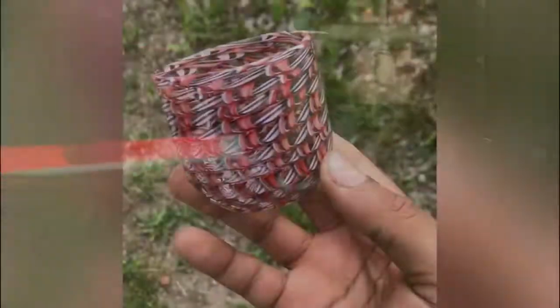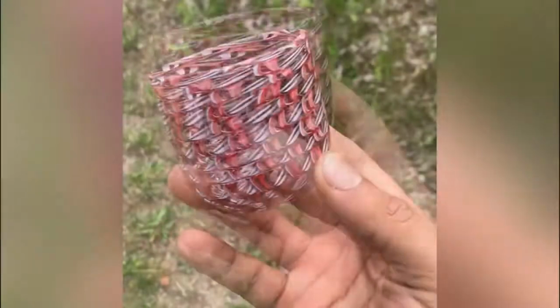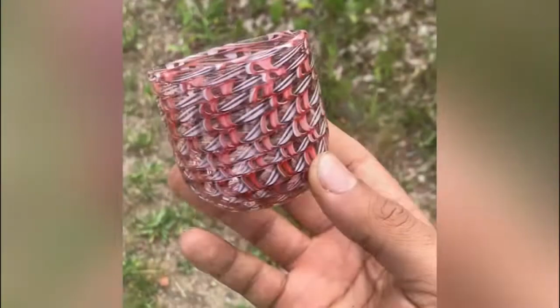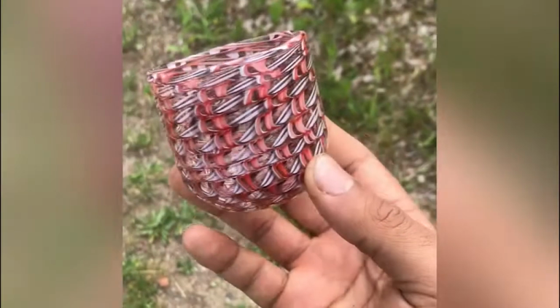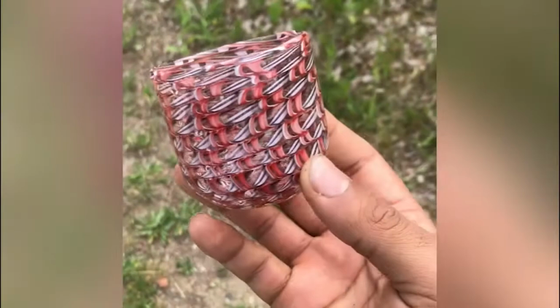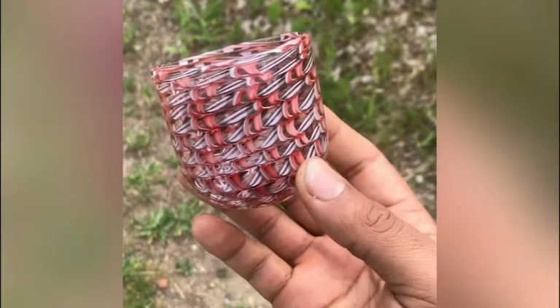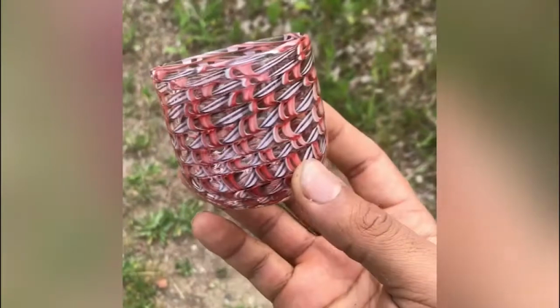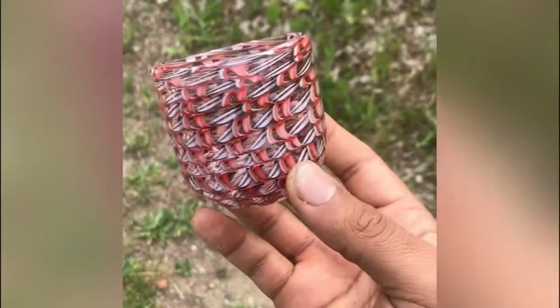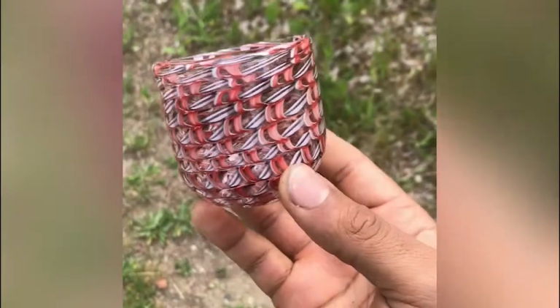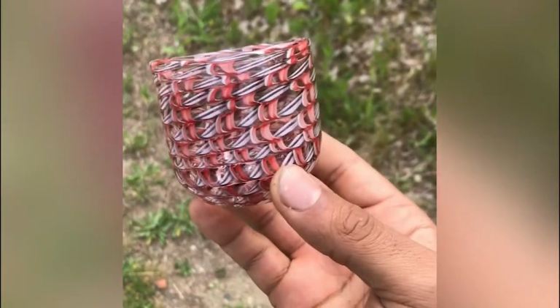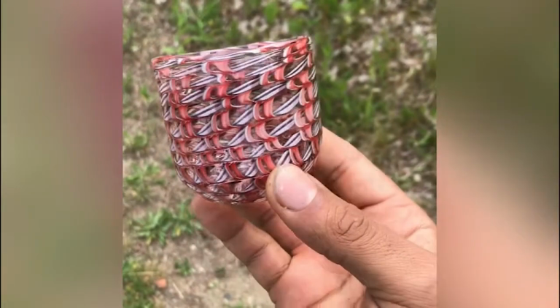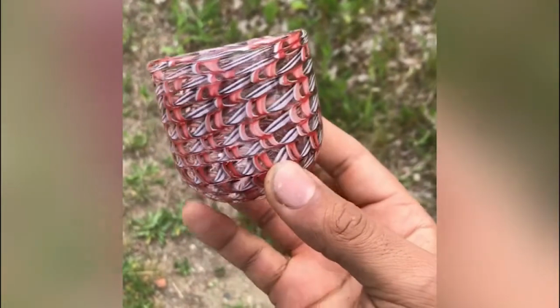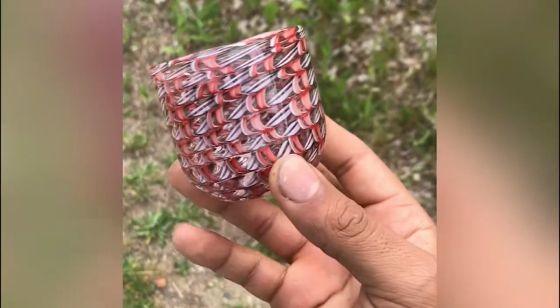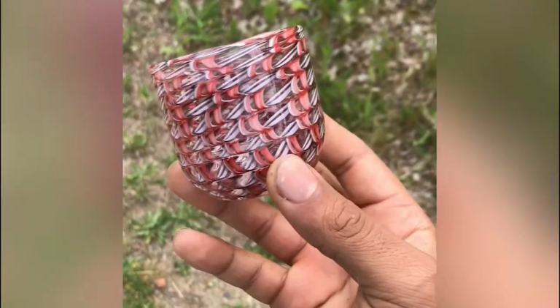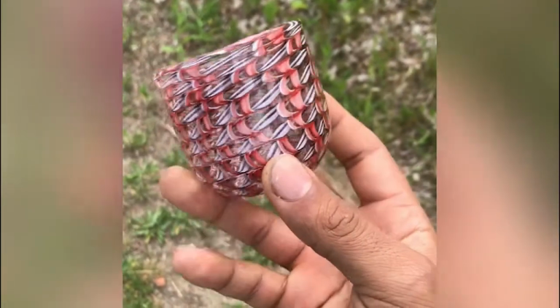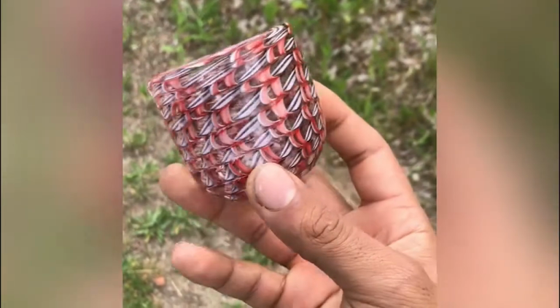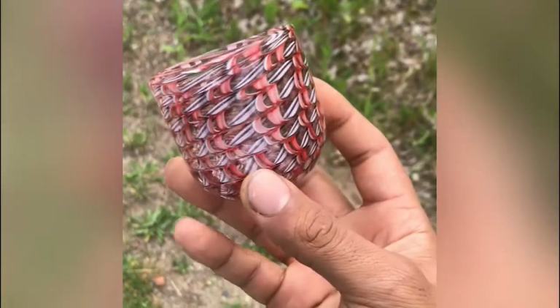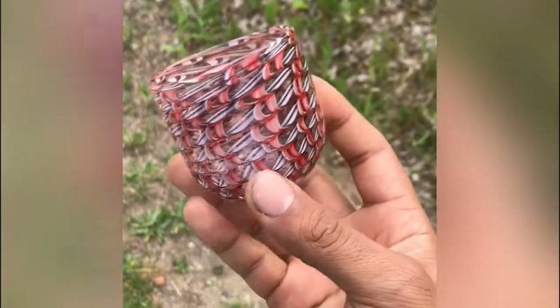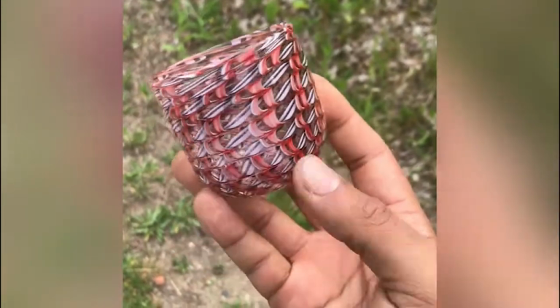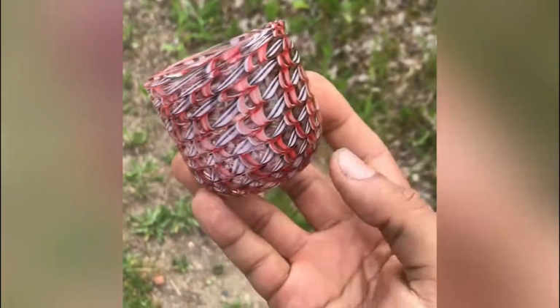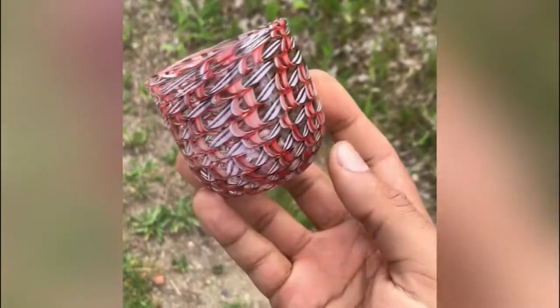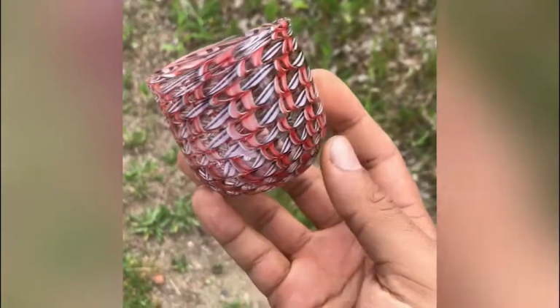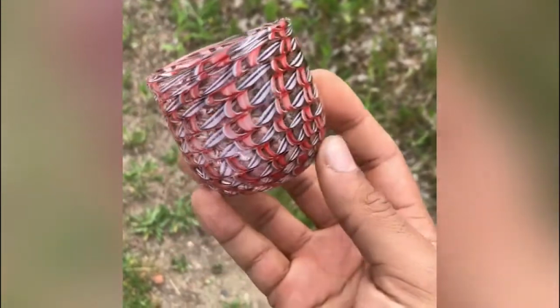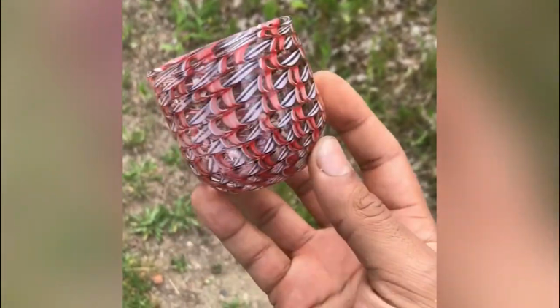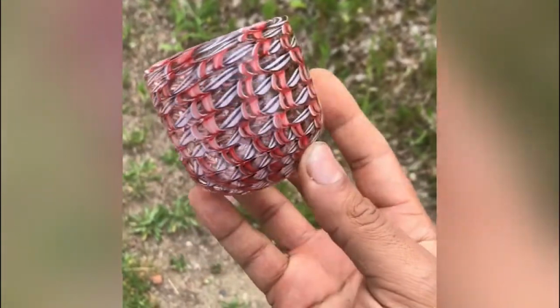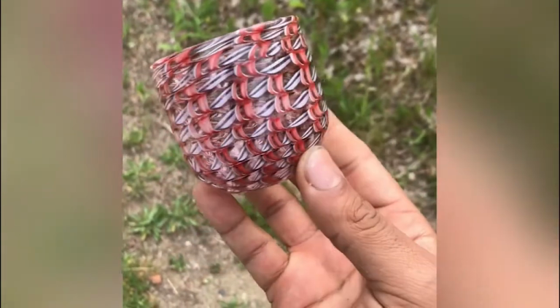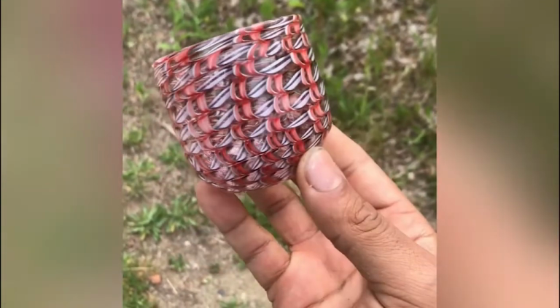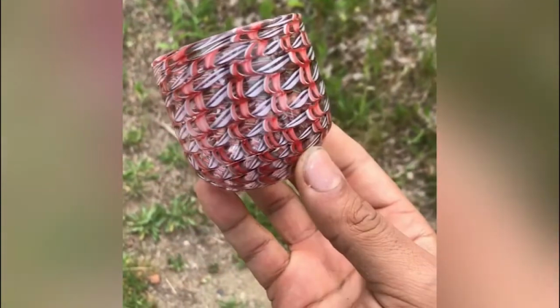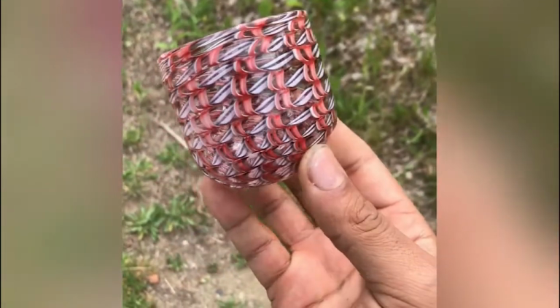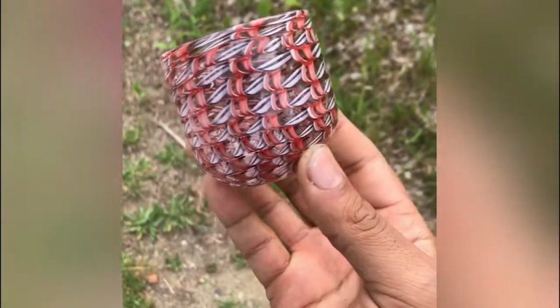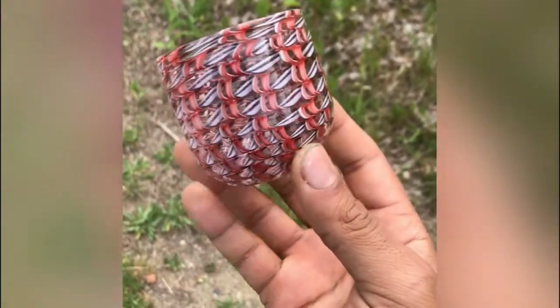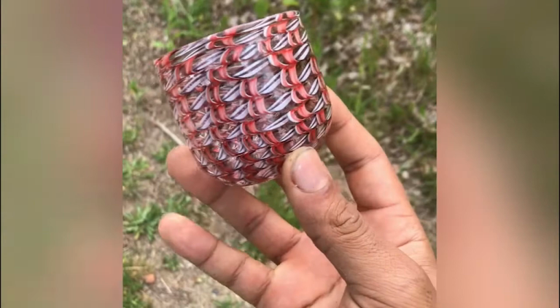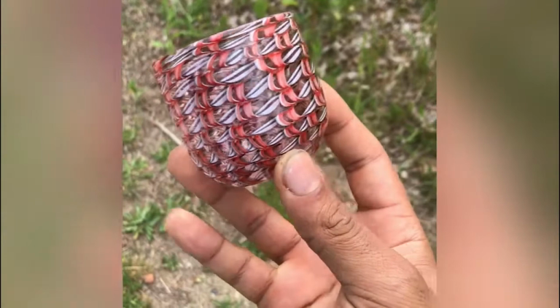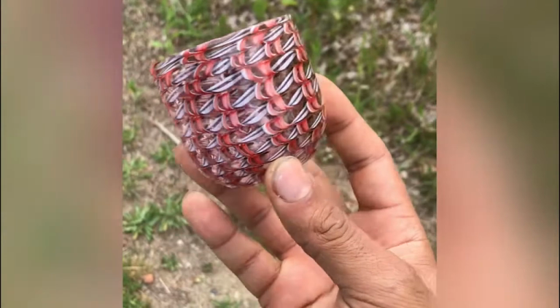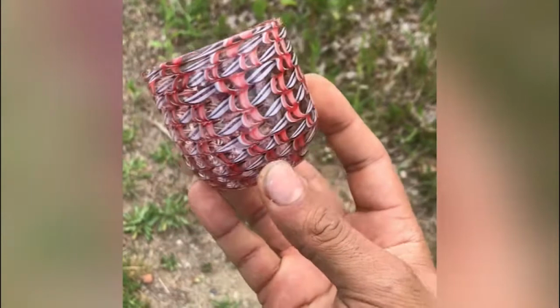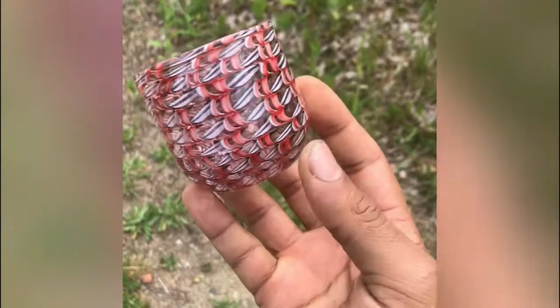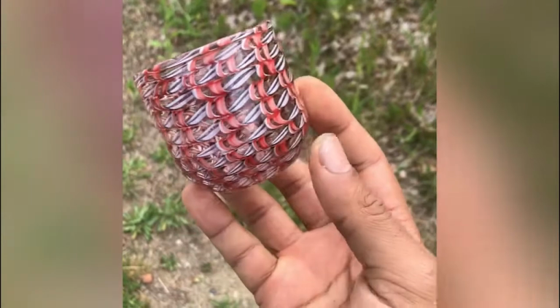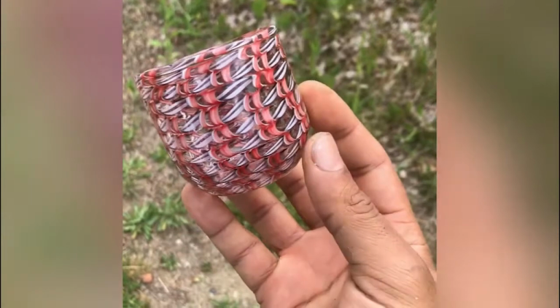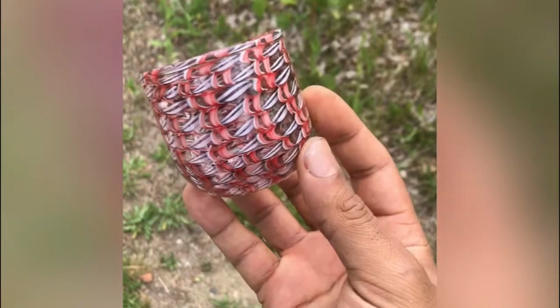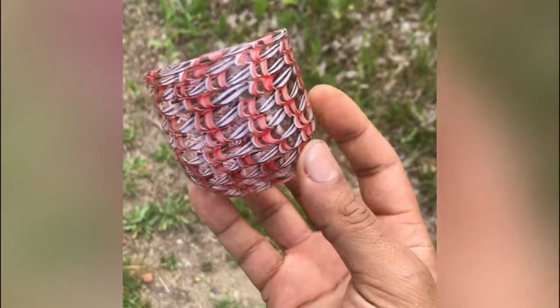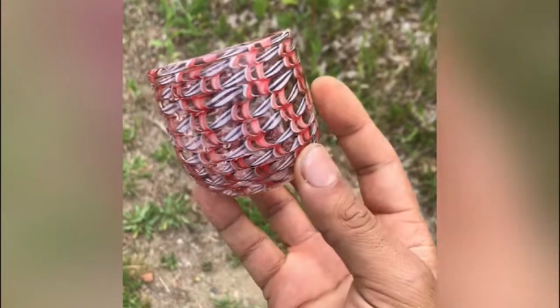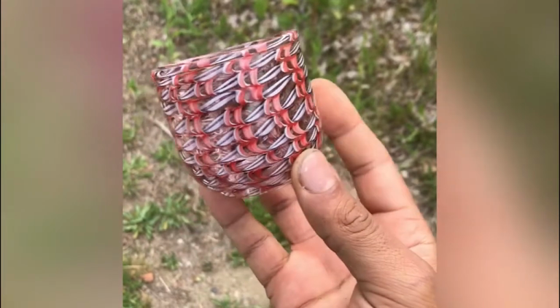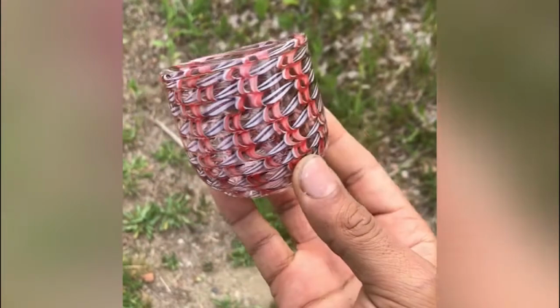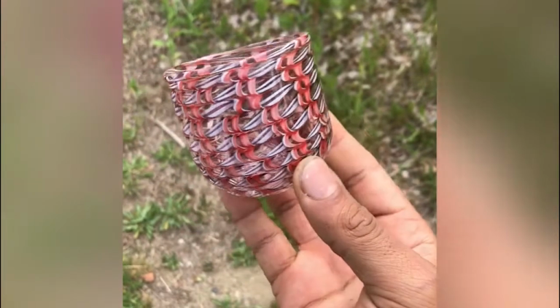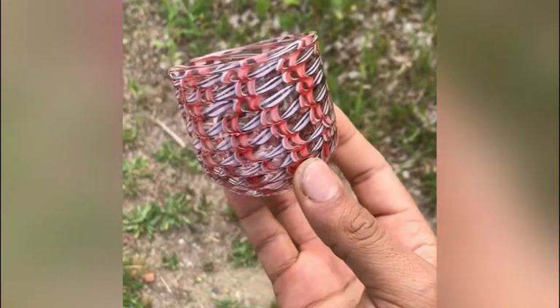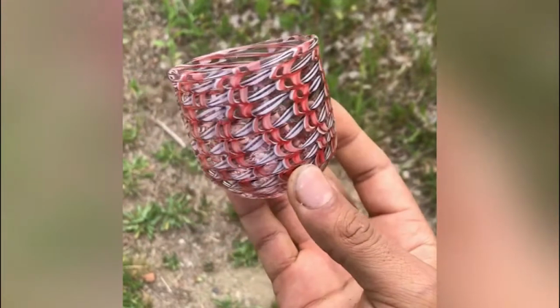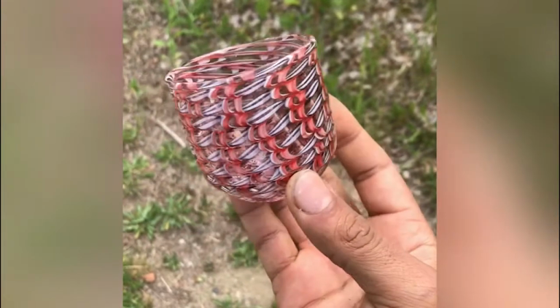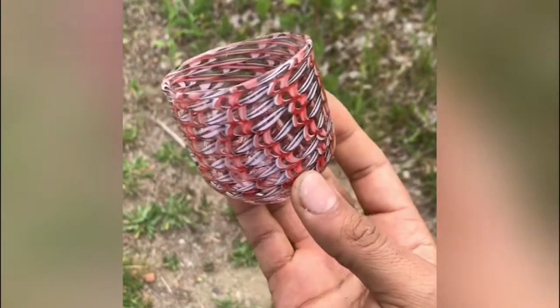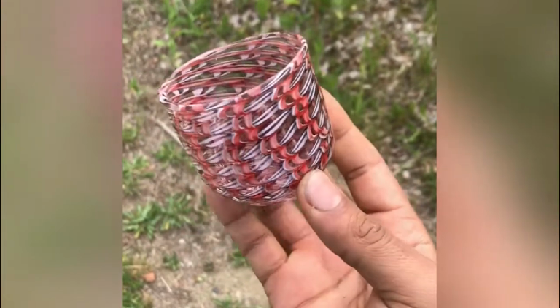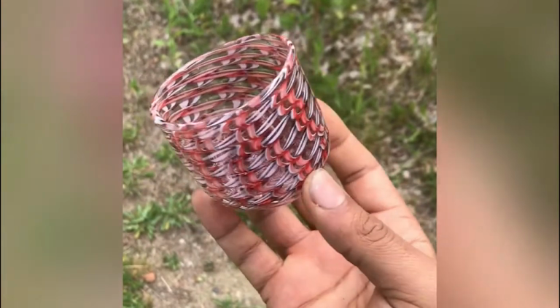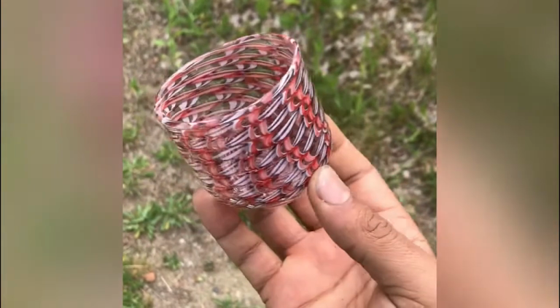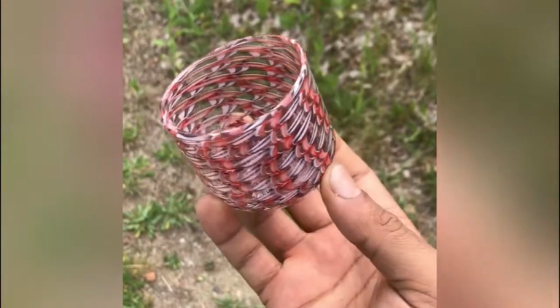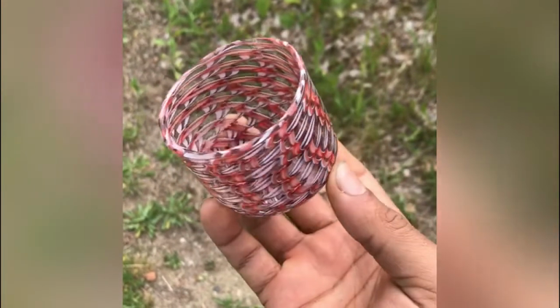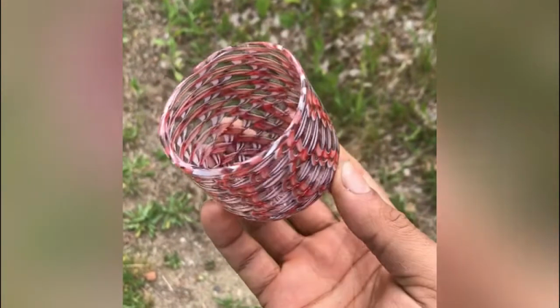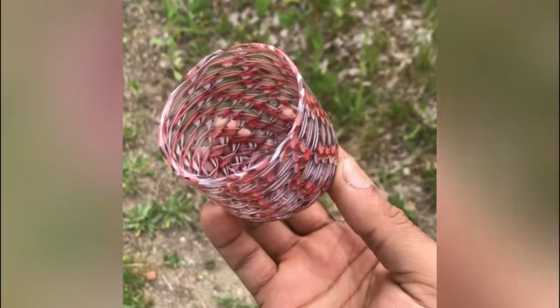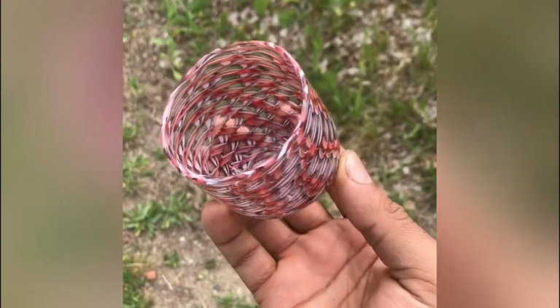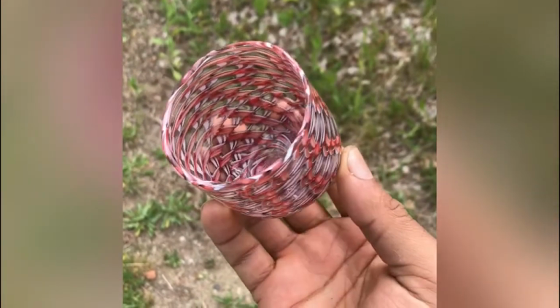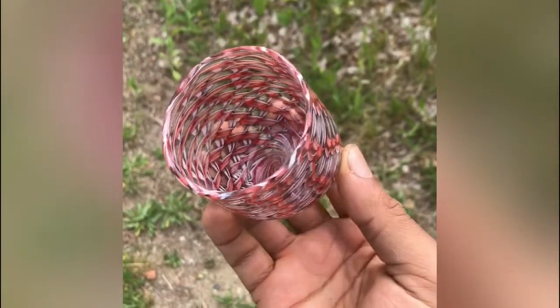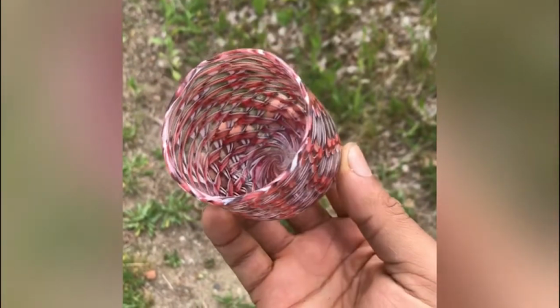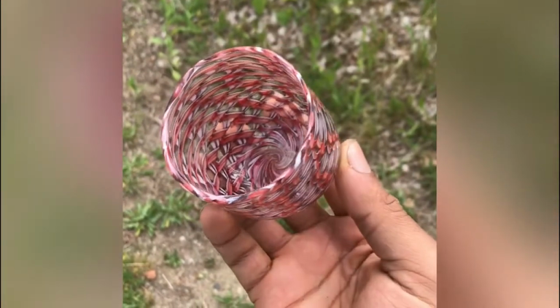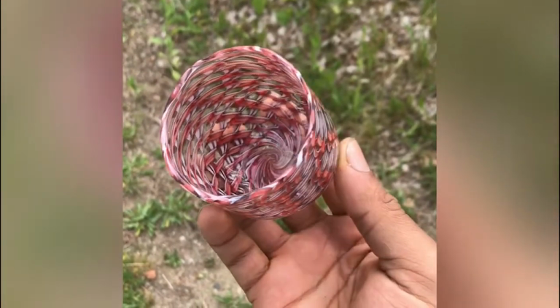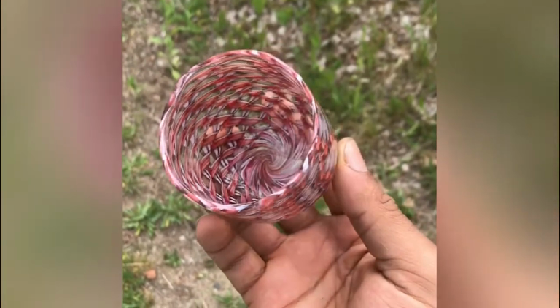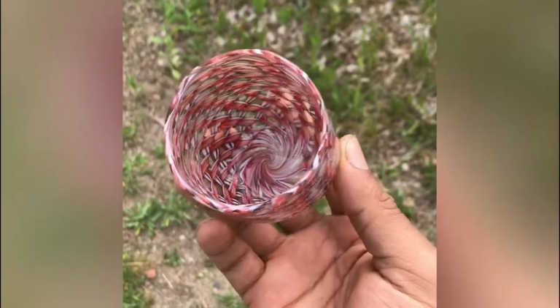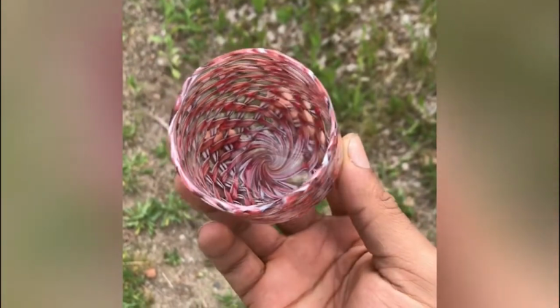Here we have the finished cup. The coil pot technique that I used gives it an almost woven pattern.